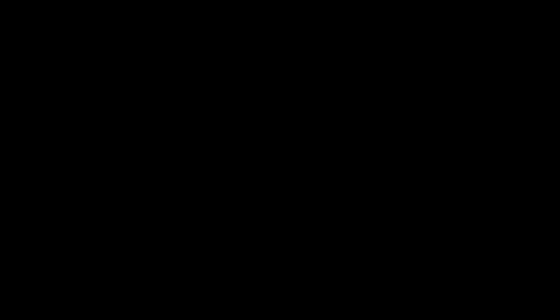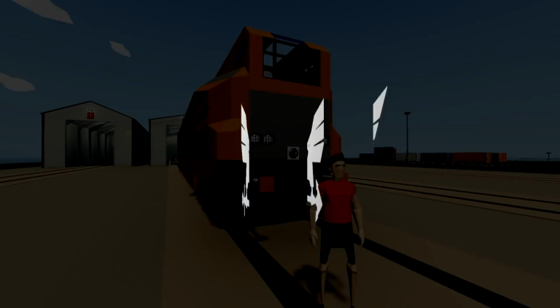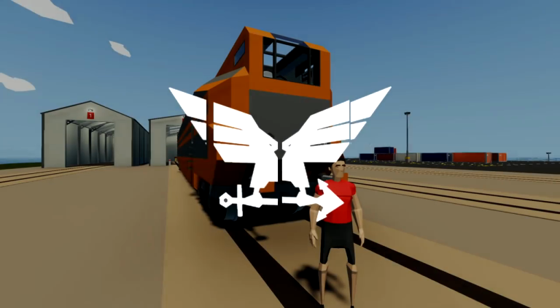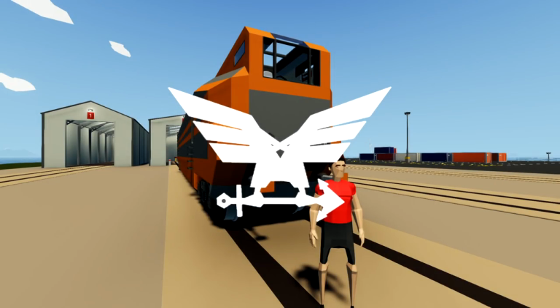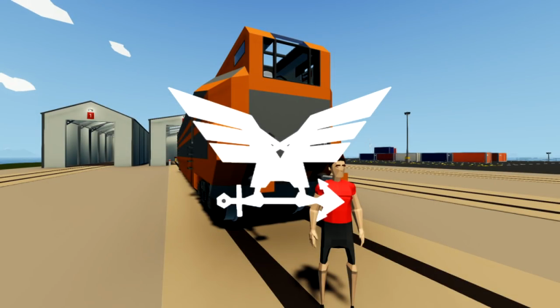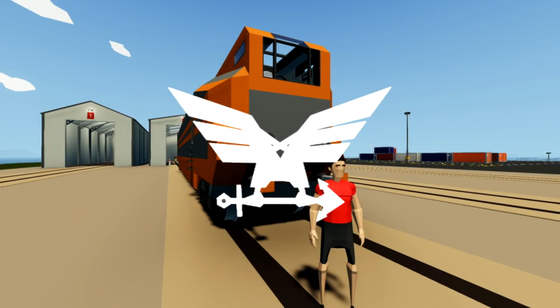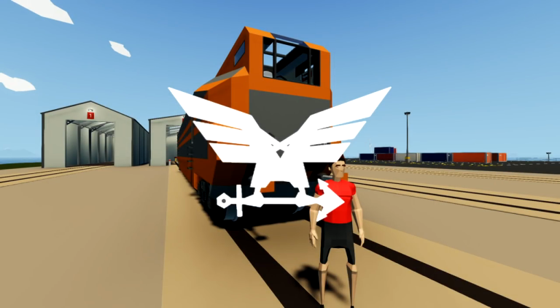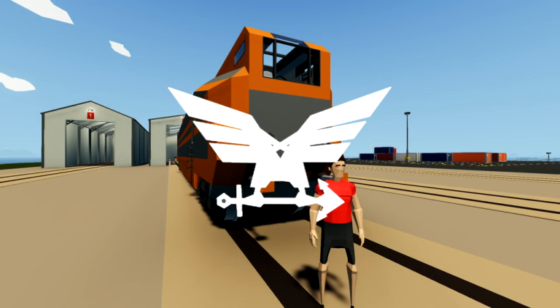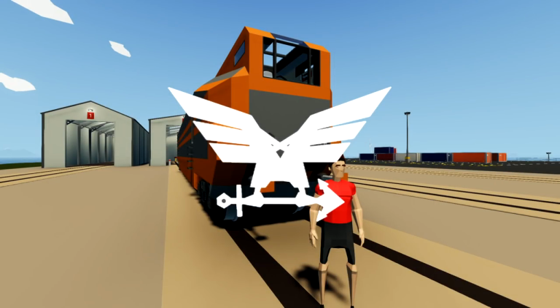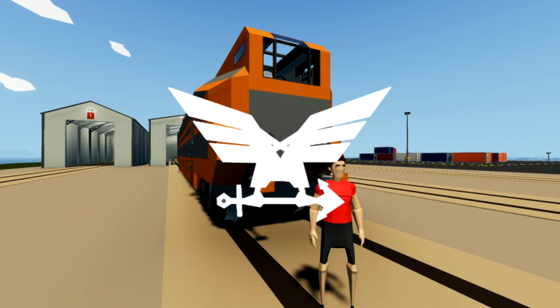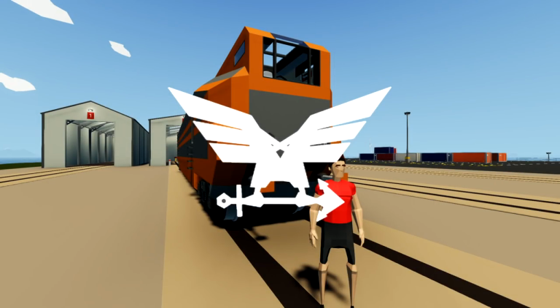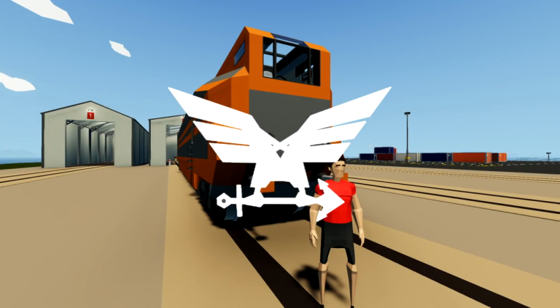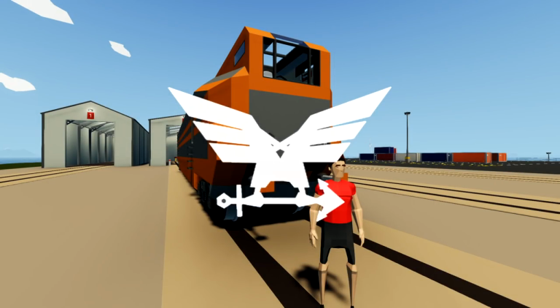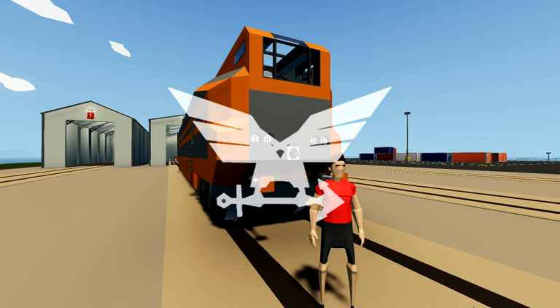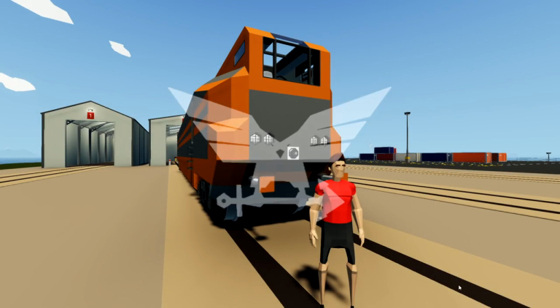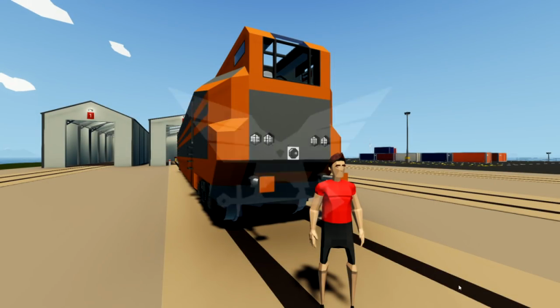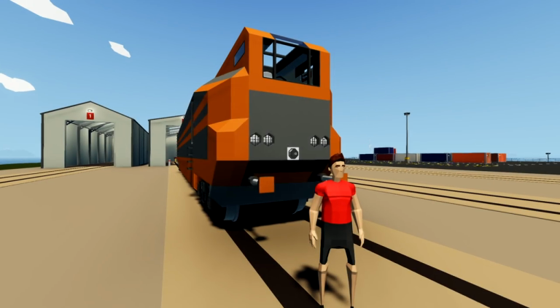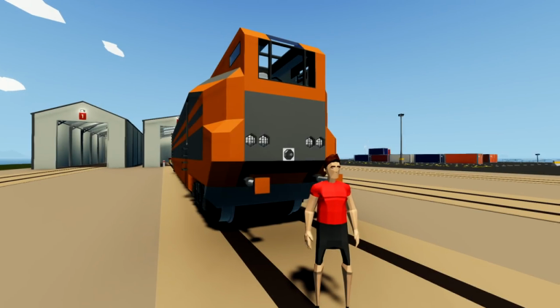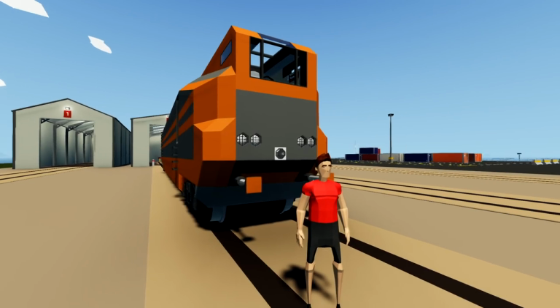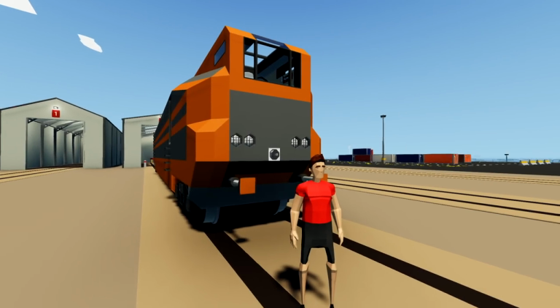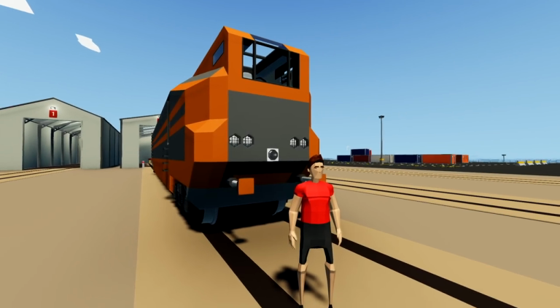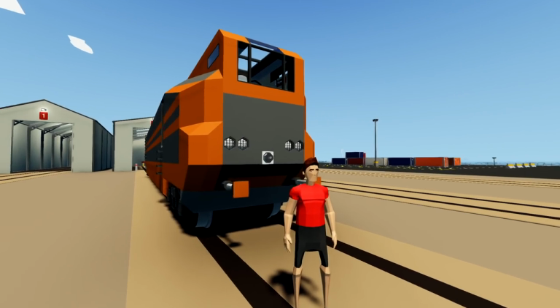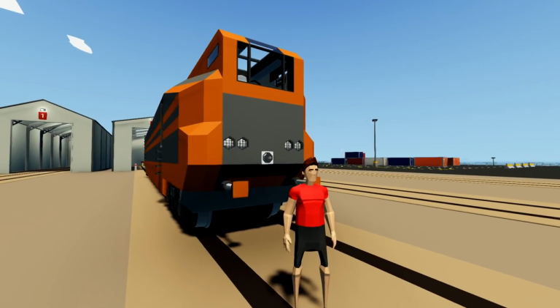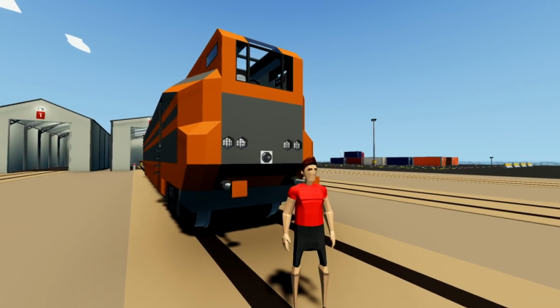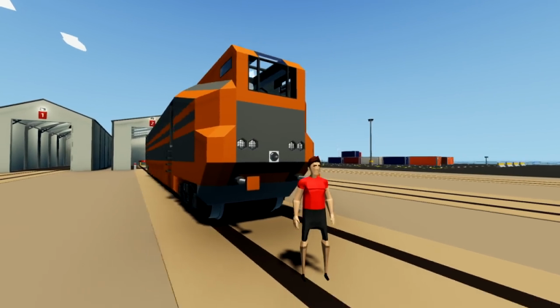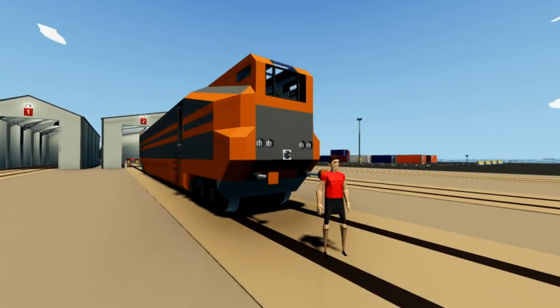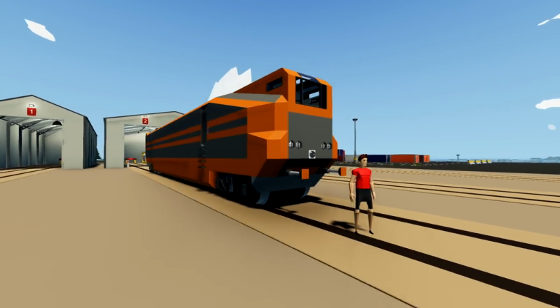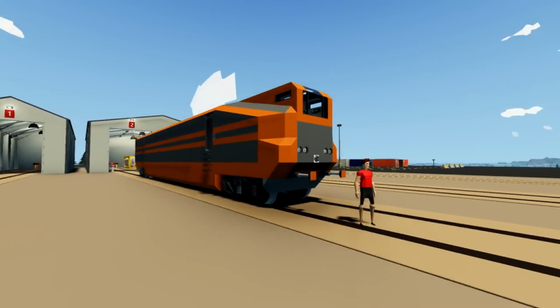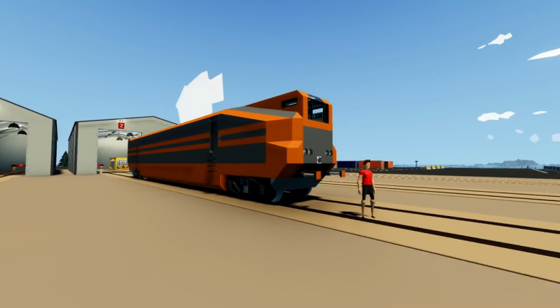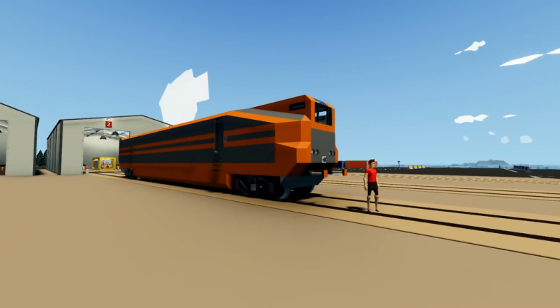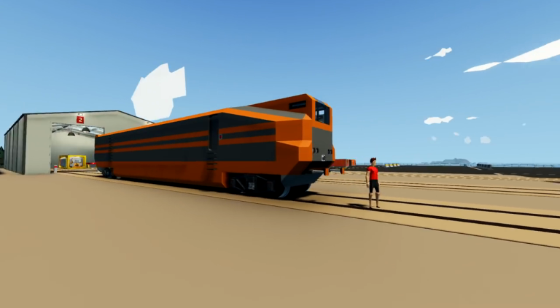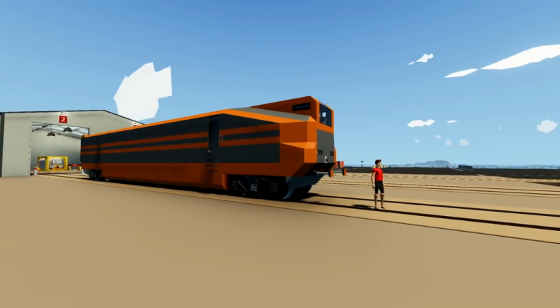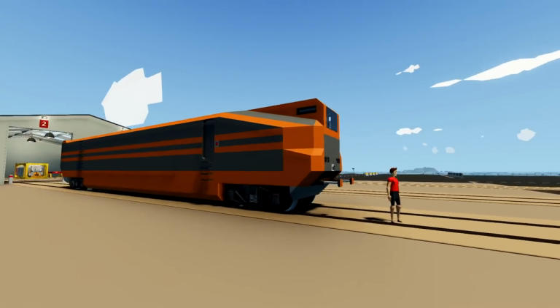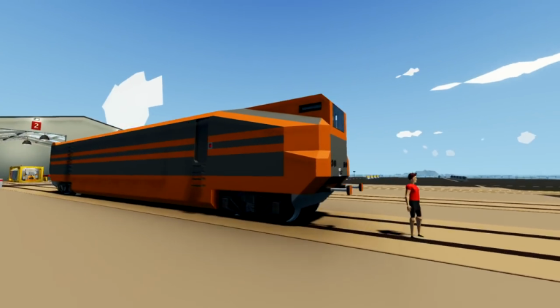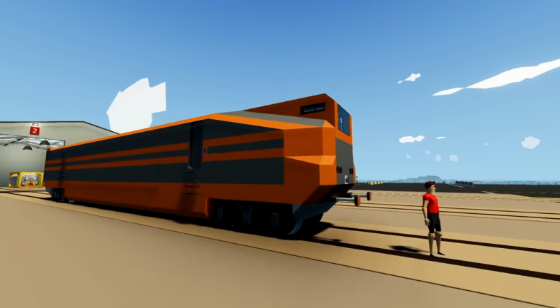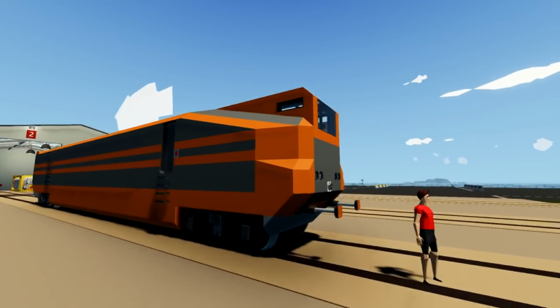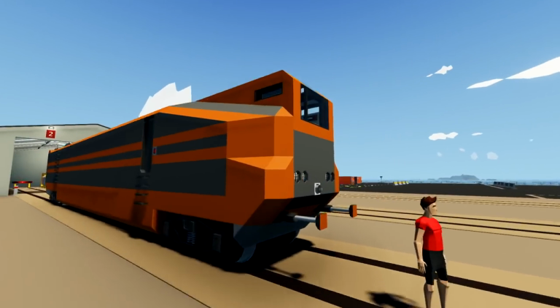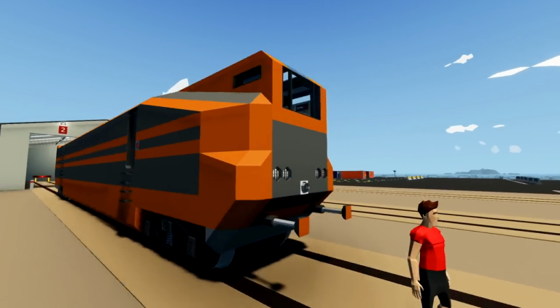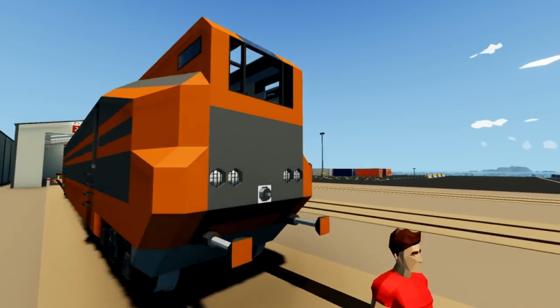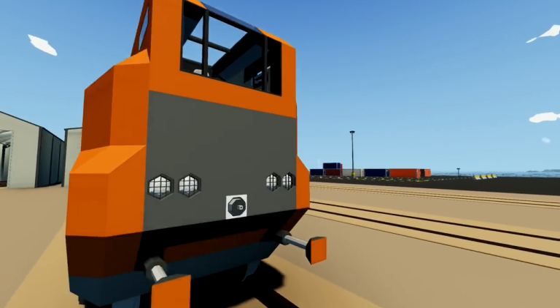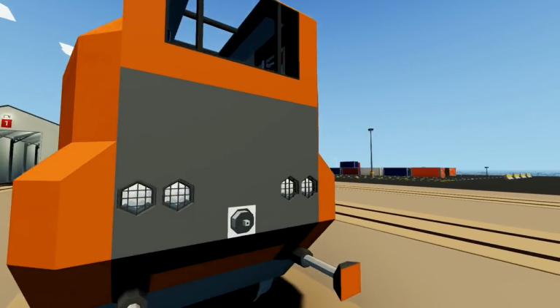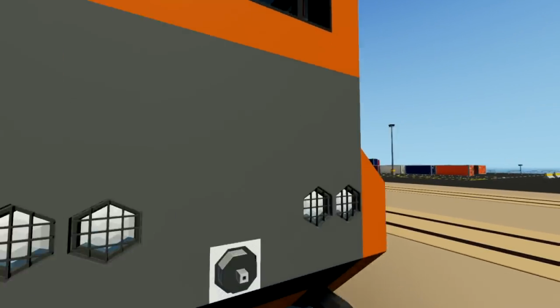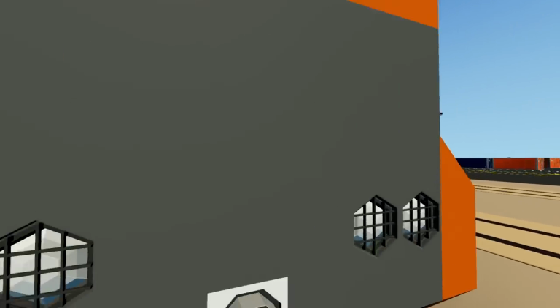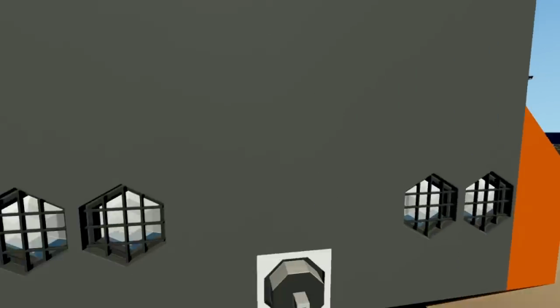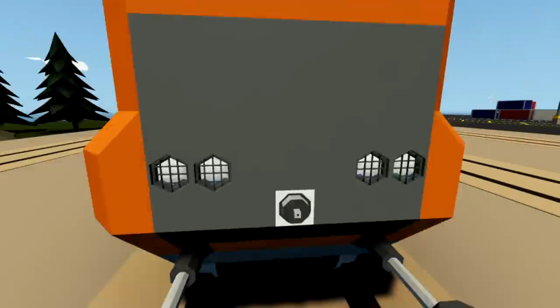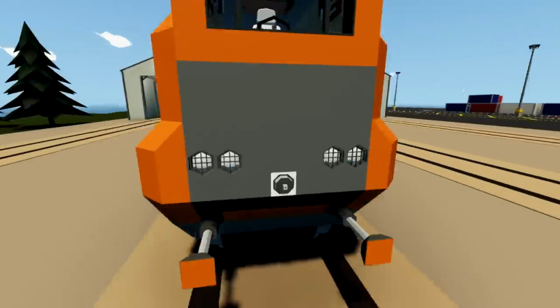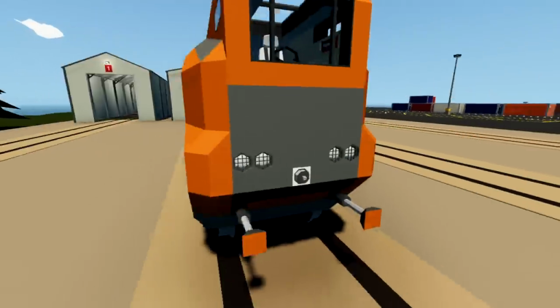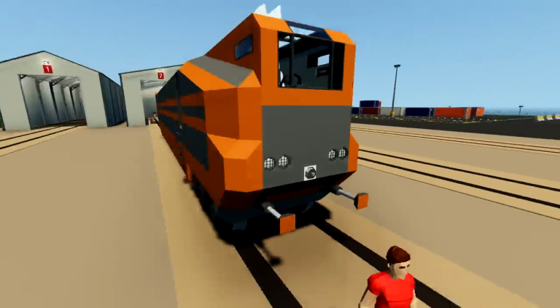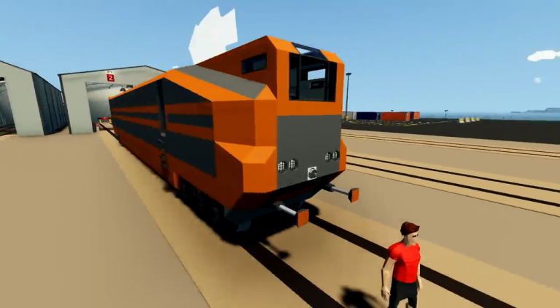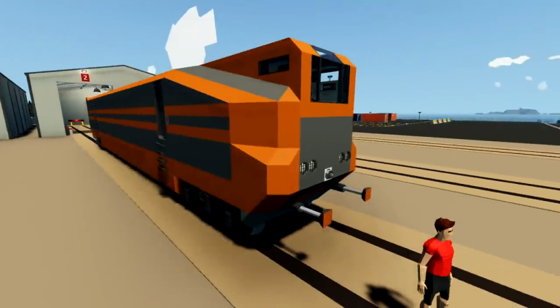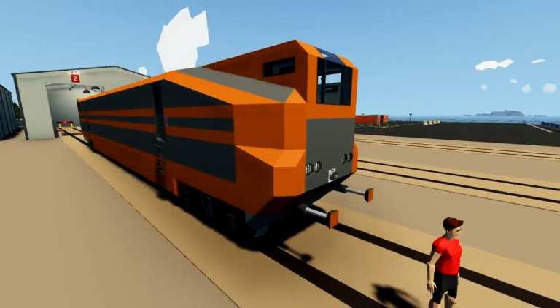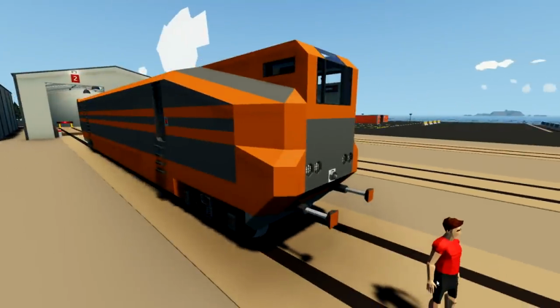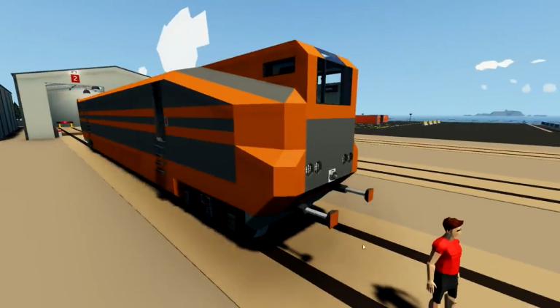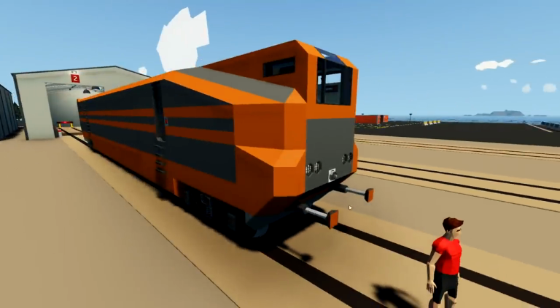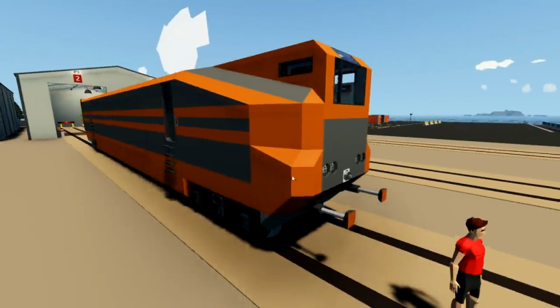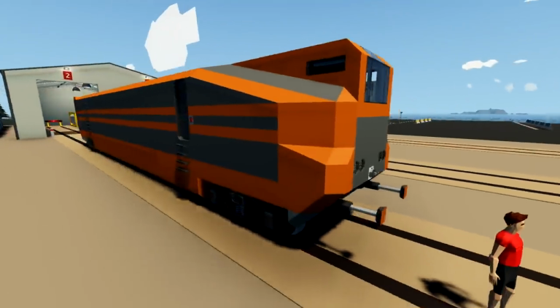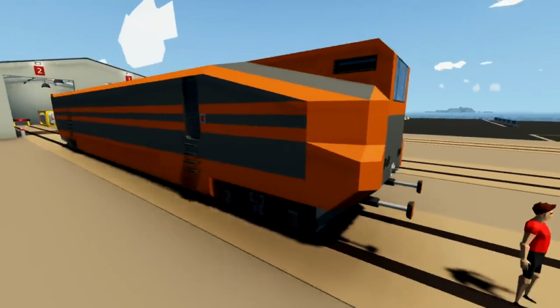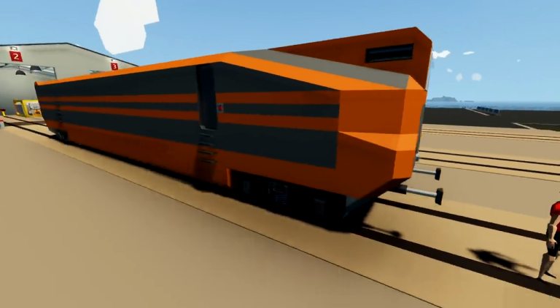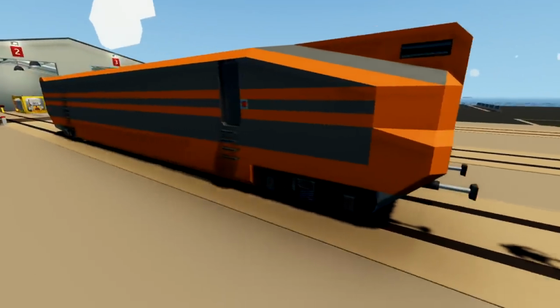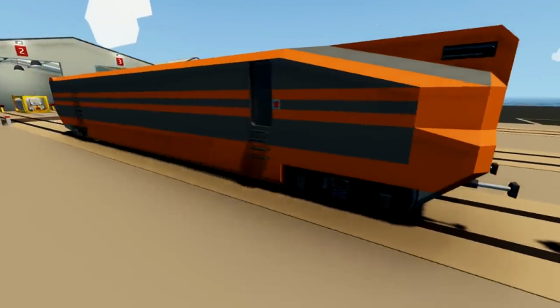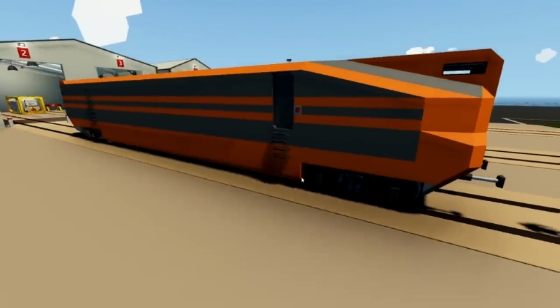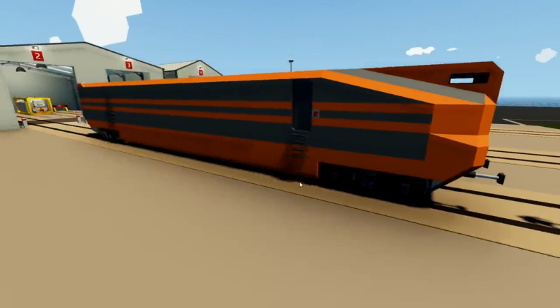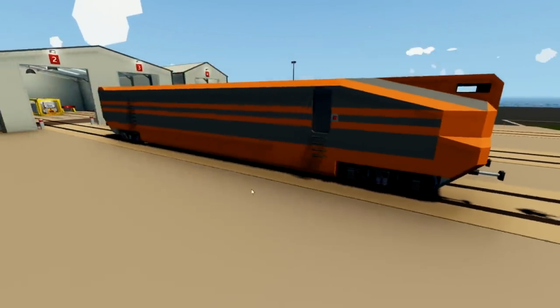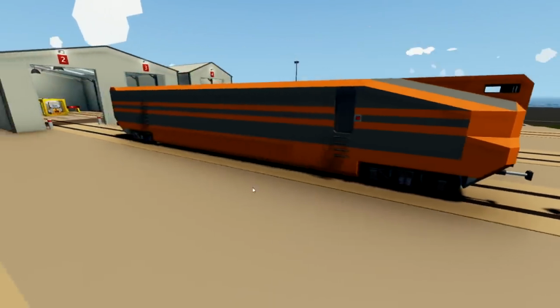Alrighty, hello guys! Welcome back to another Stormworks video! Today we are going to be continuing on with our train thingamabobby.